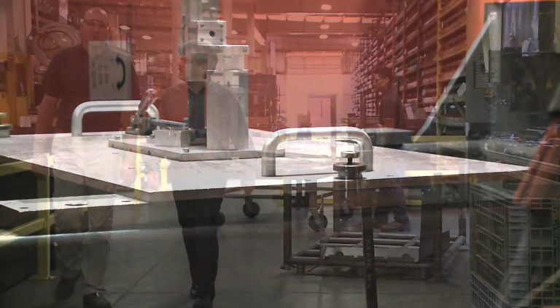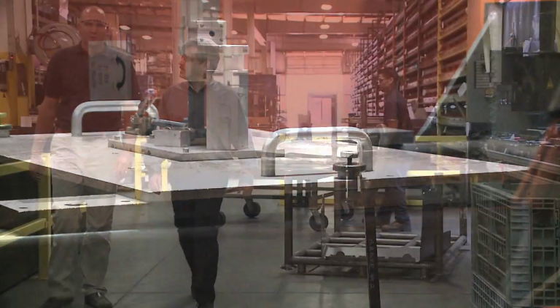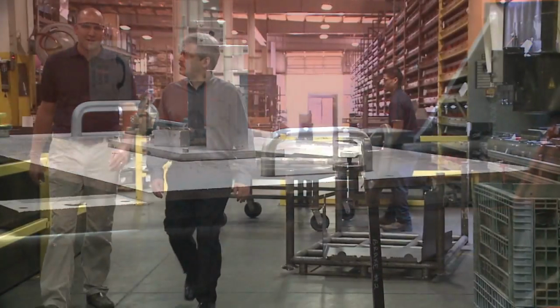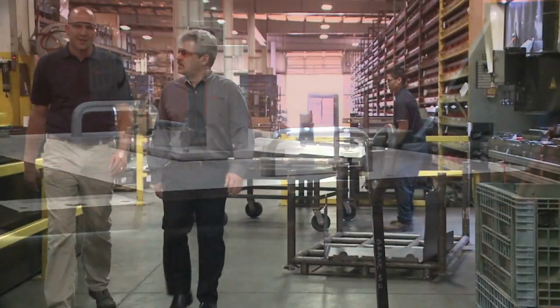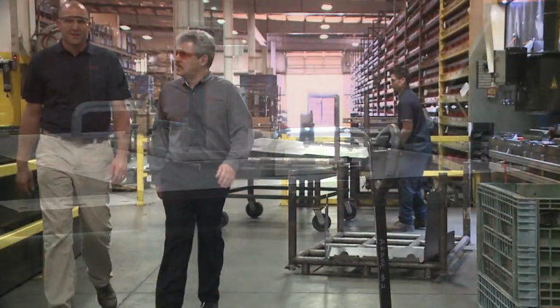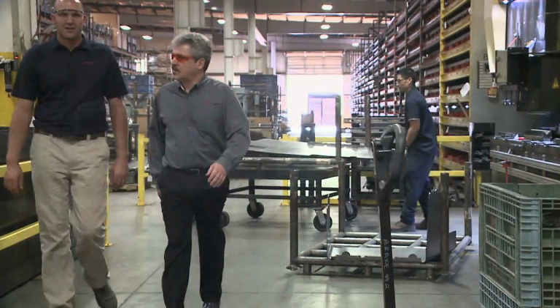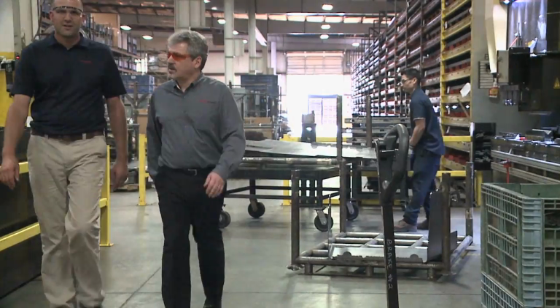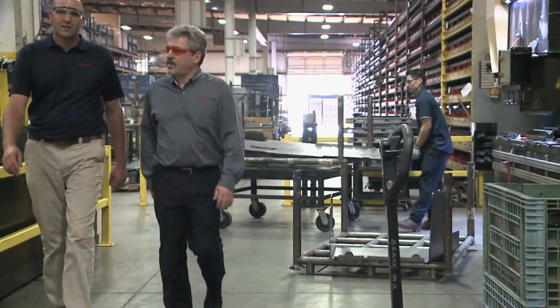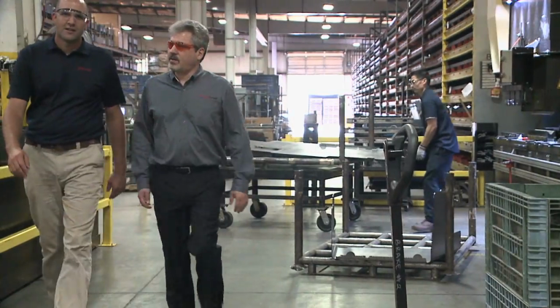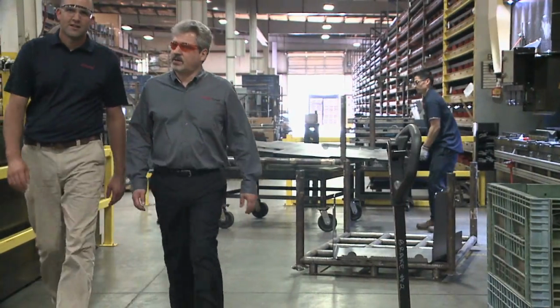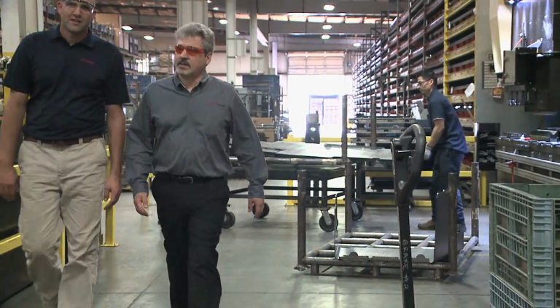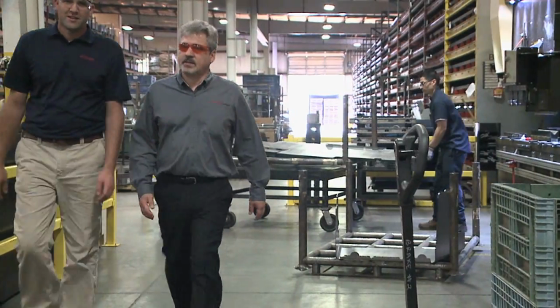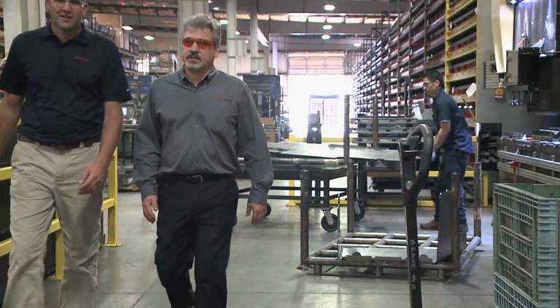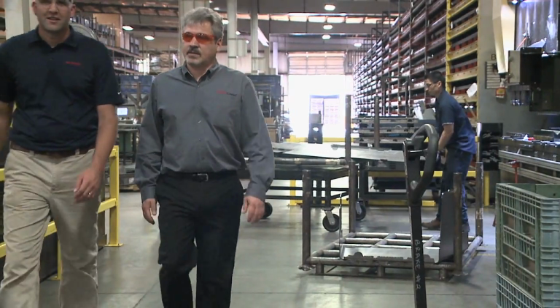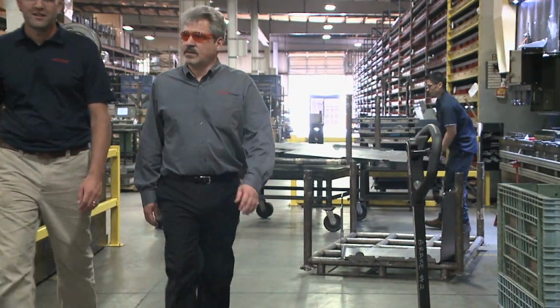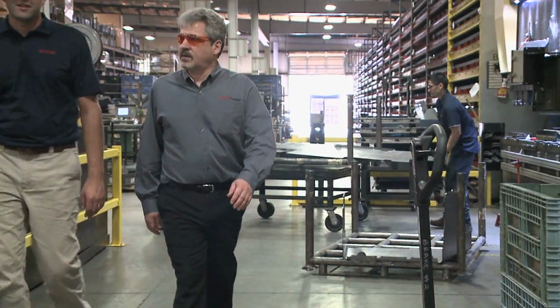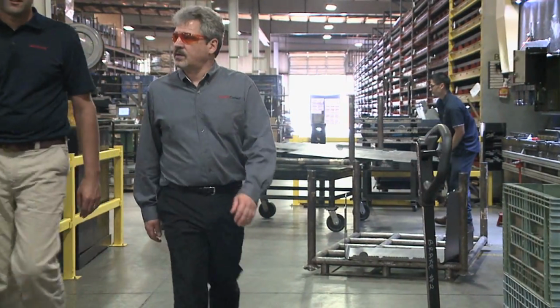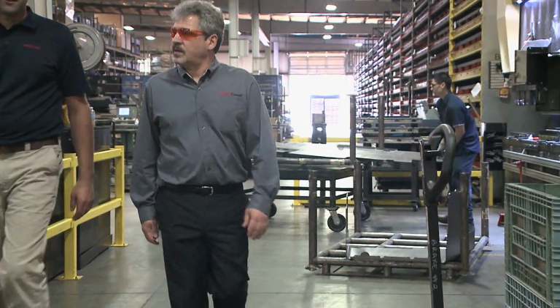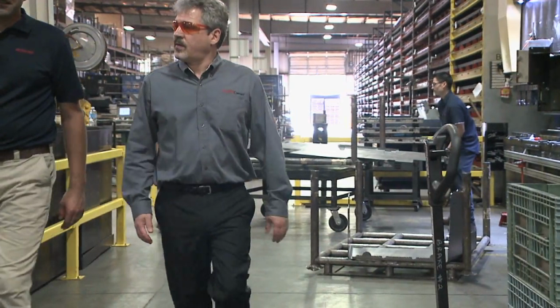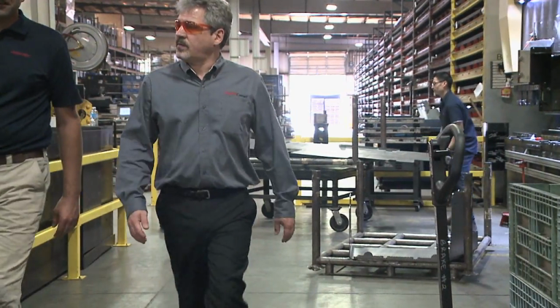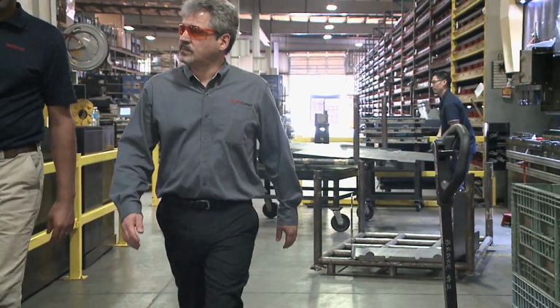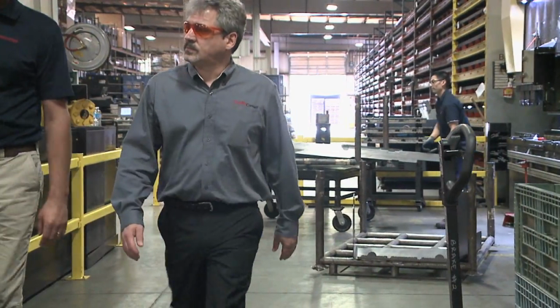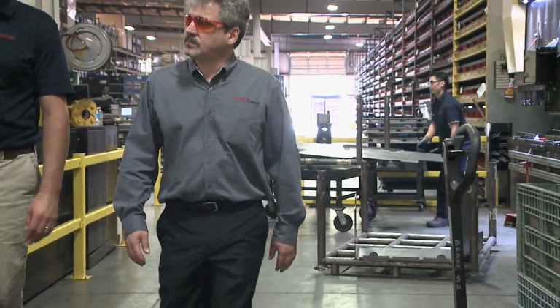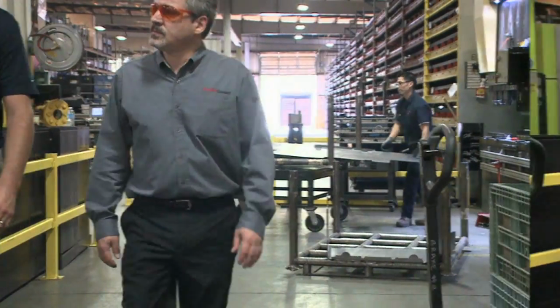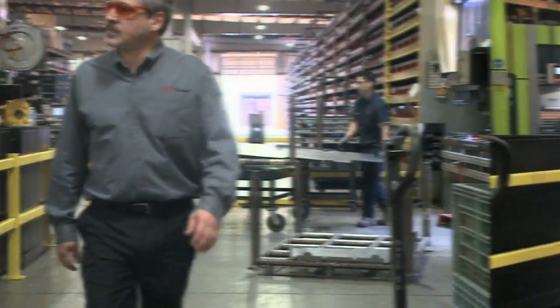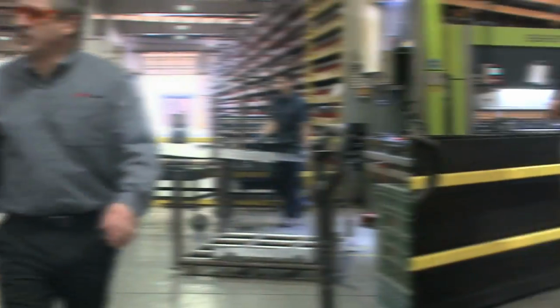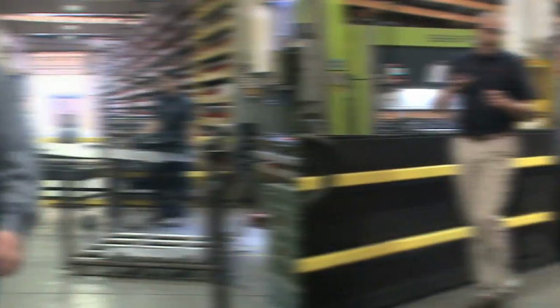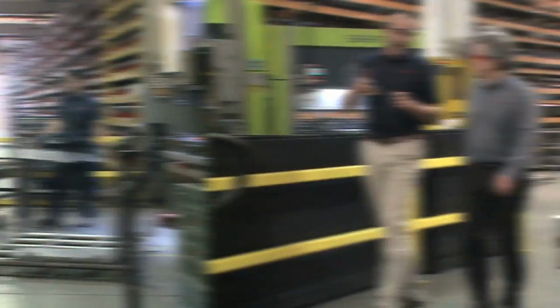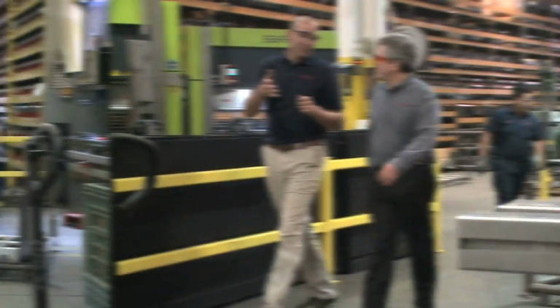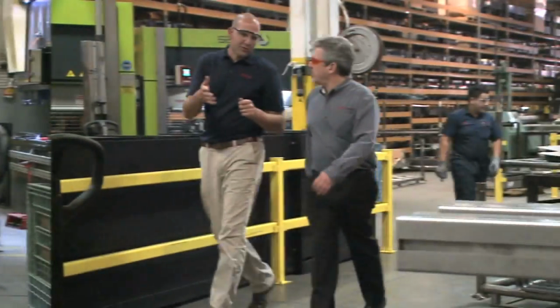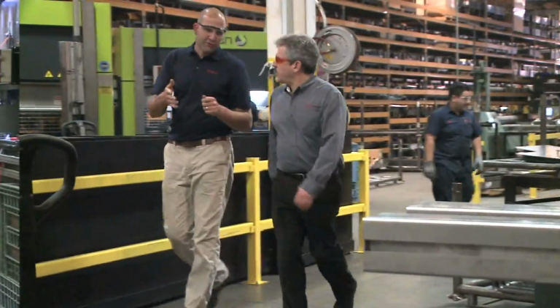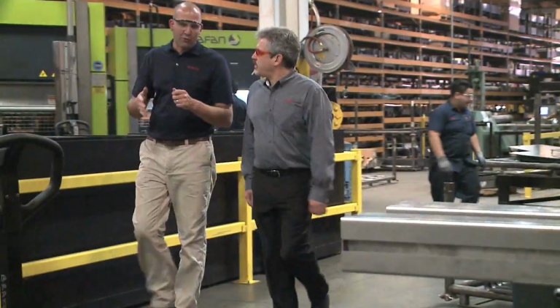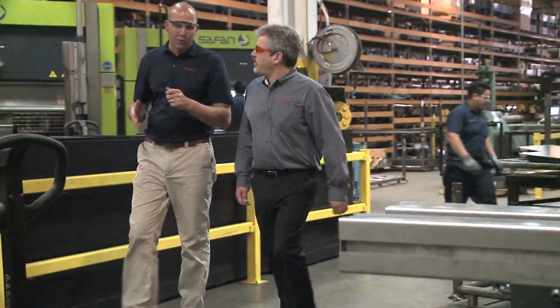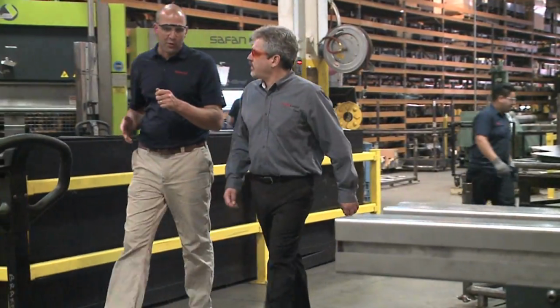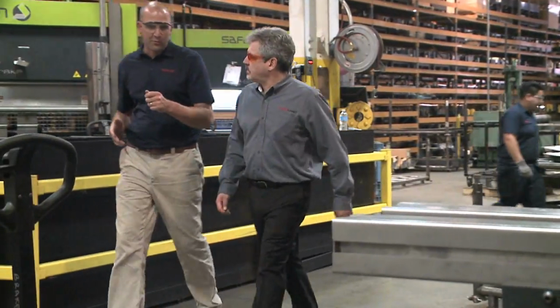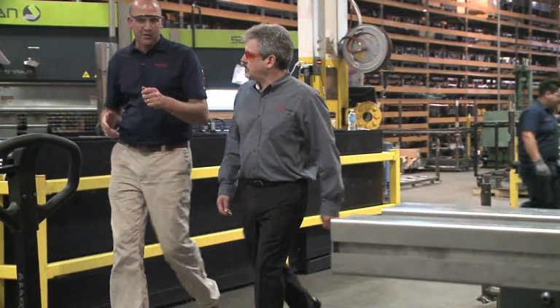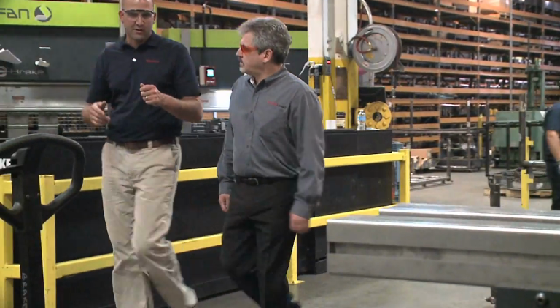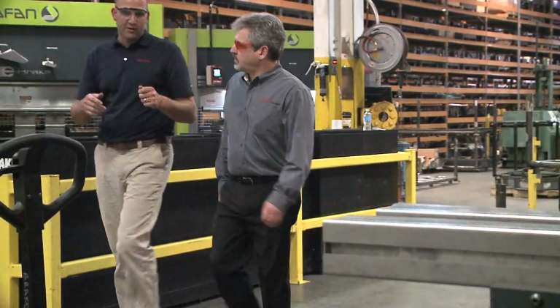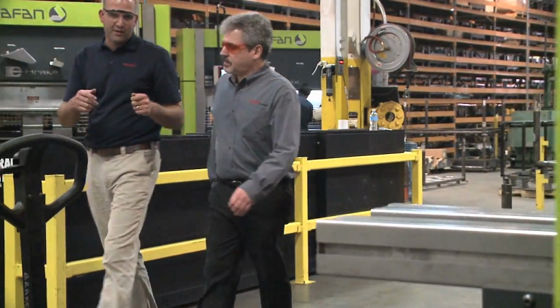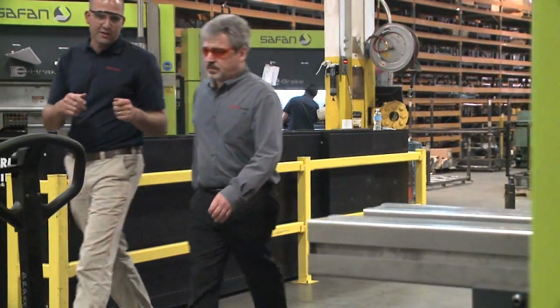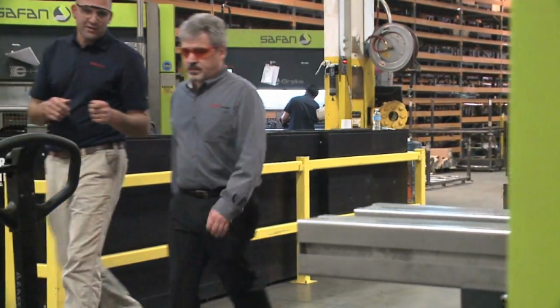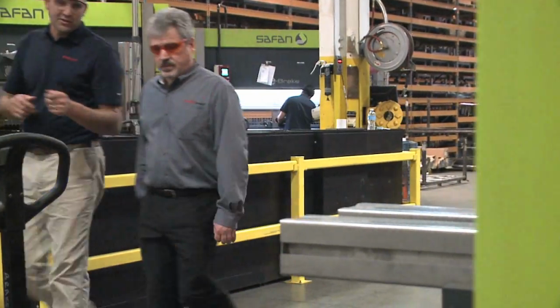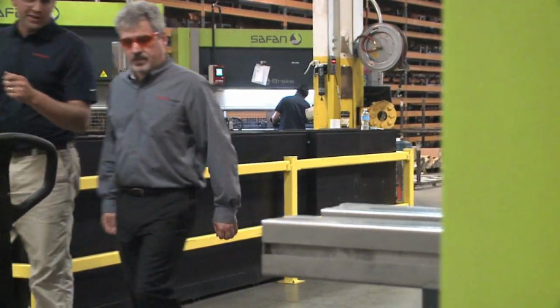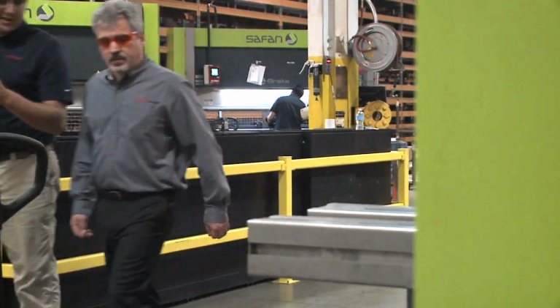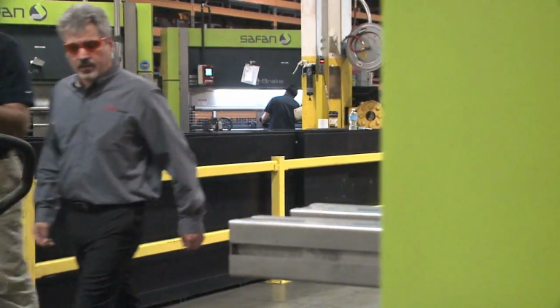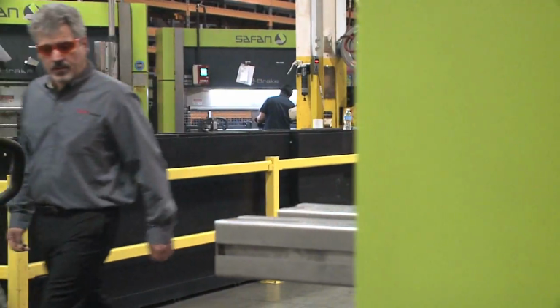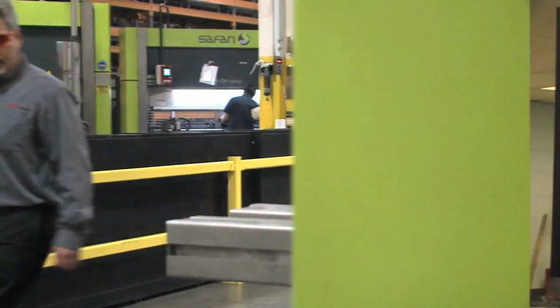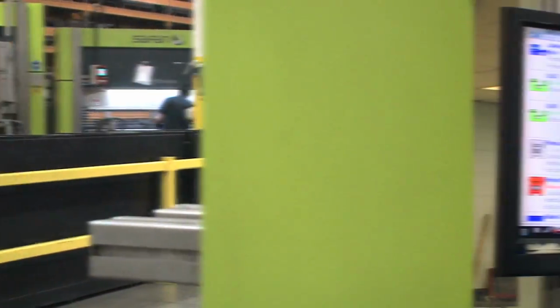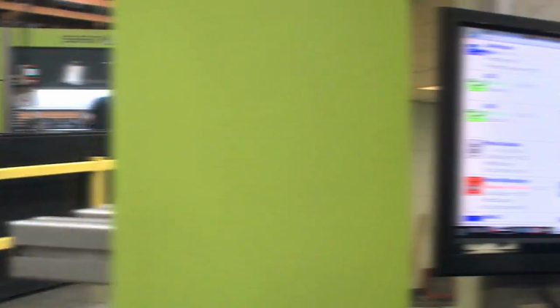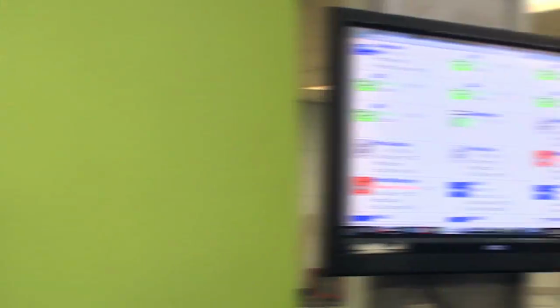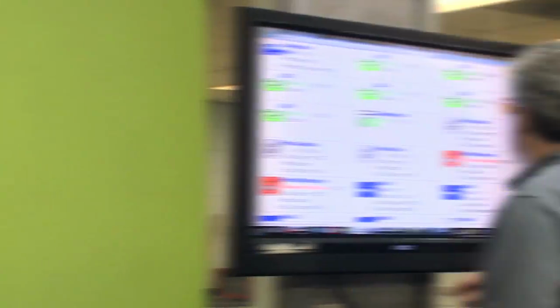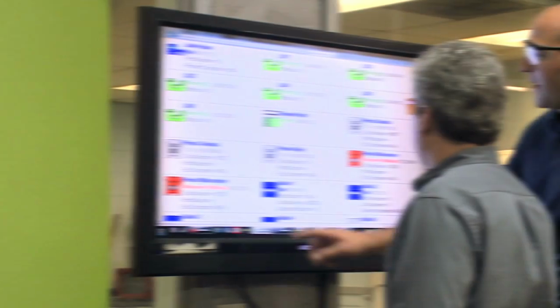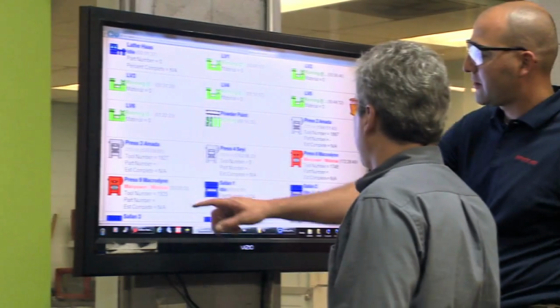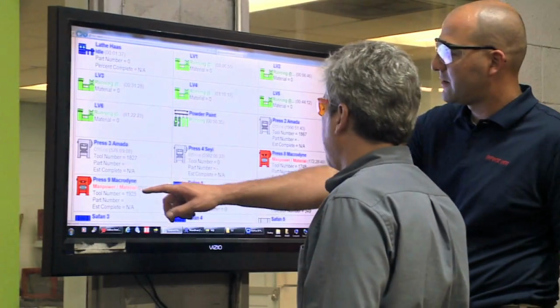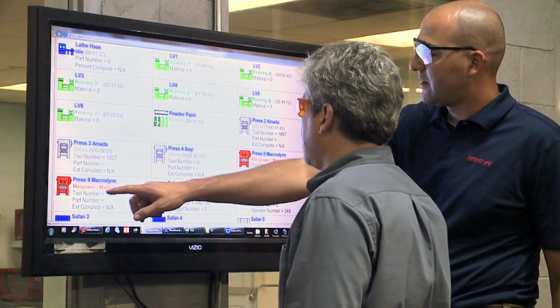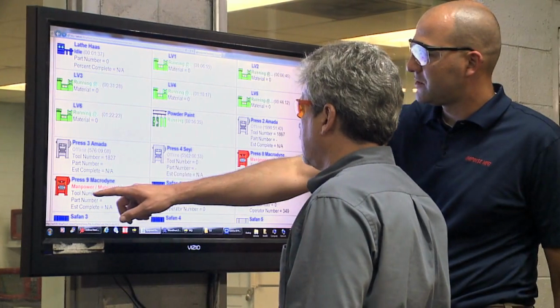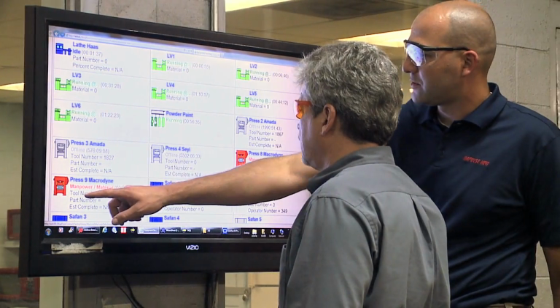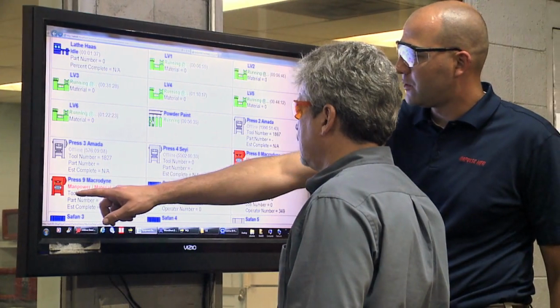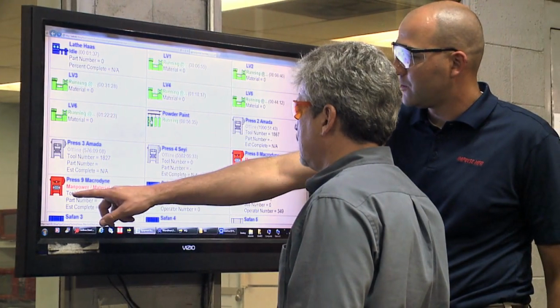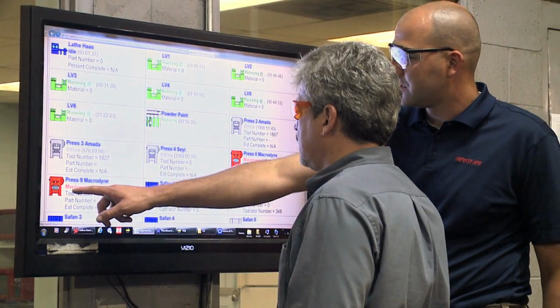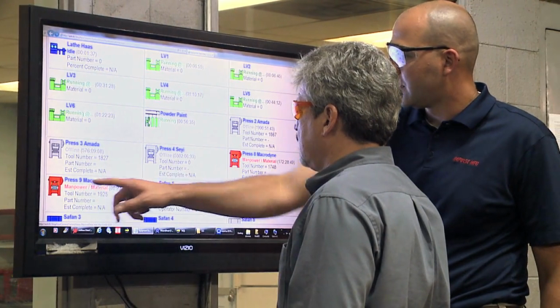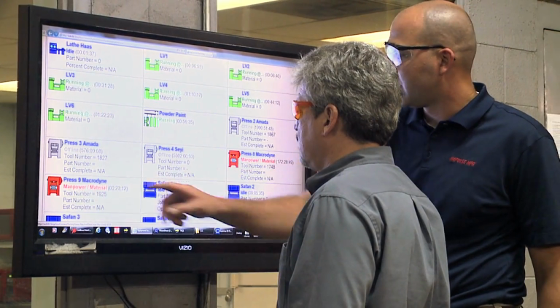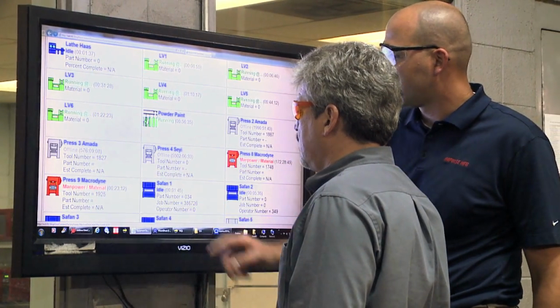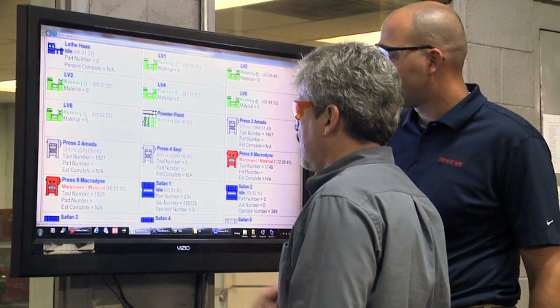We will visit the customer and do a survey of all the machinery and decide how best to collect the information from each machine type.